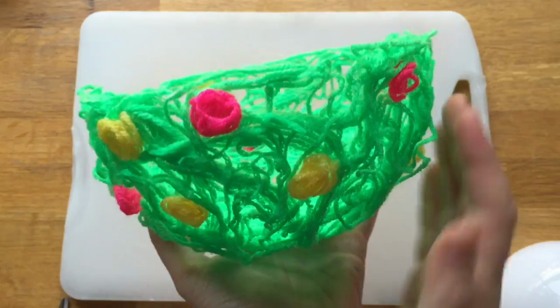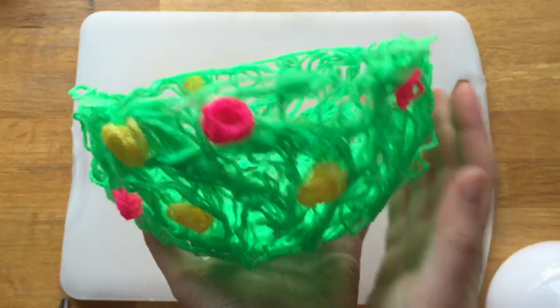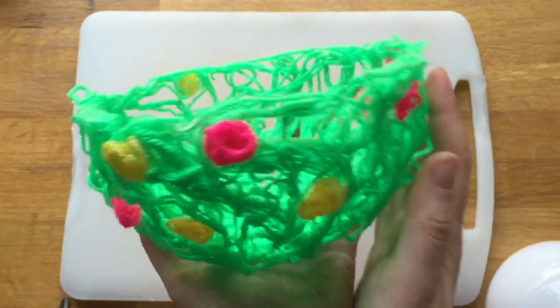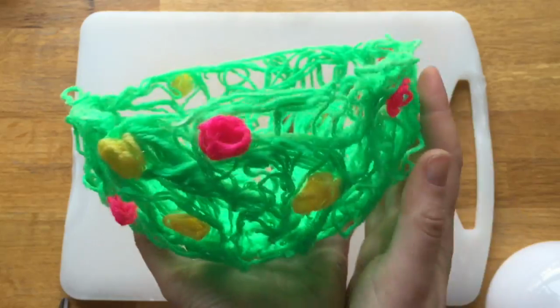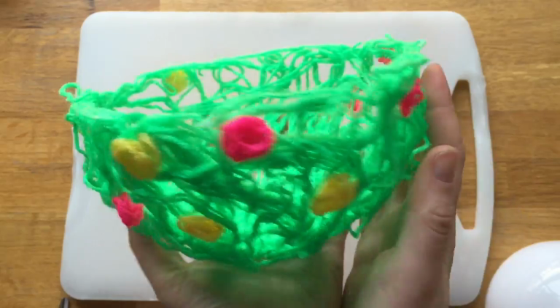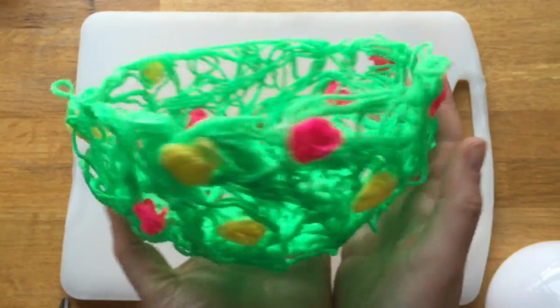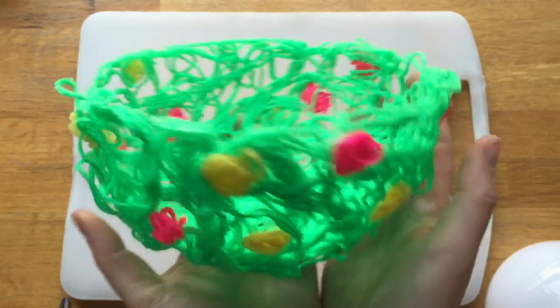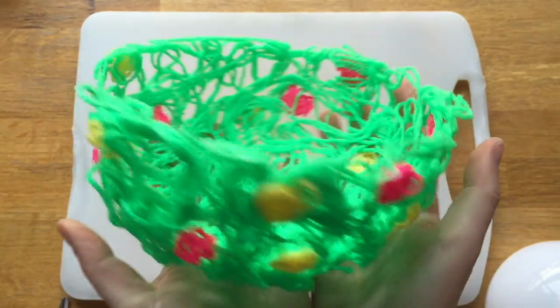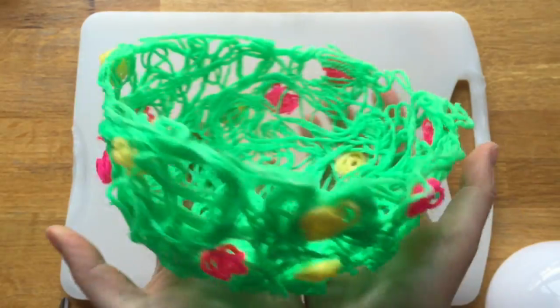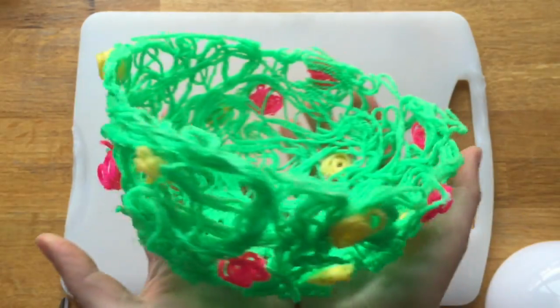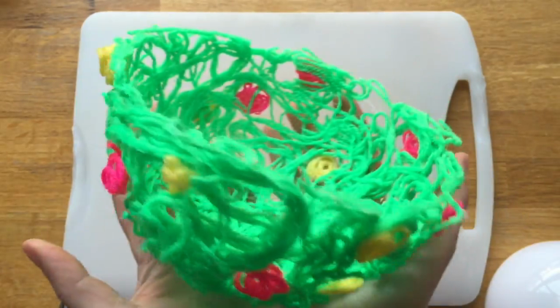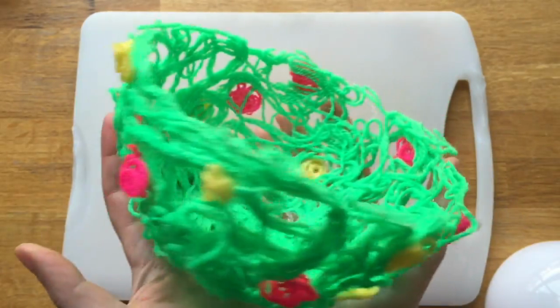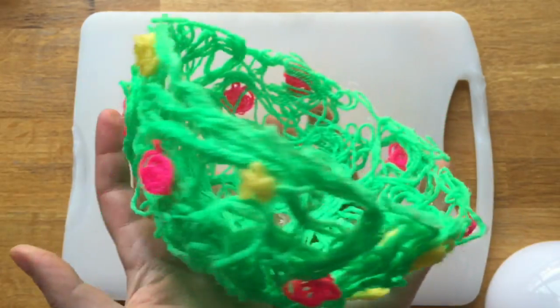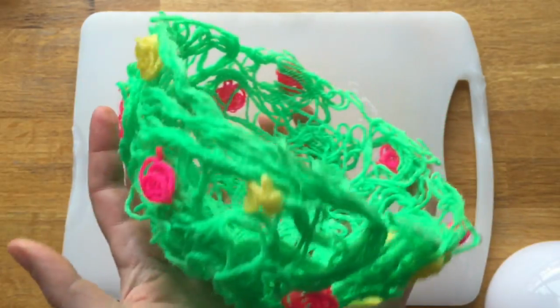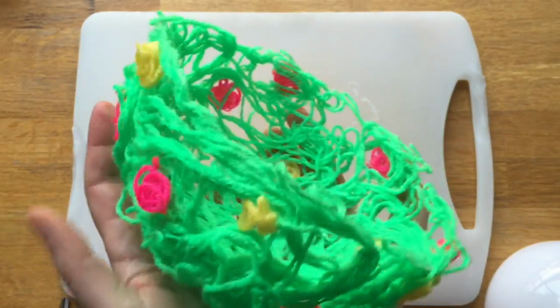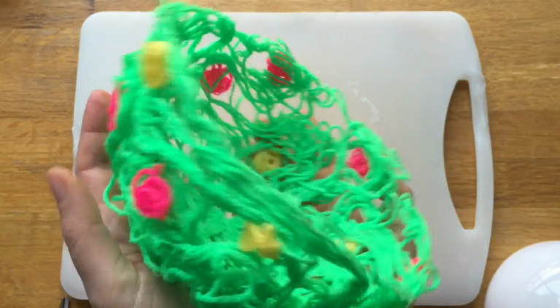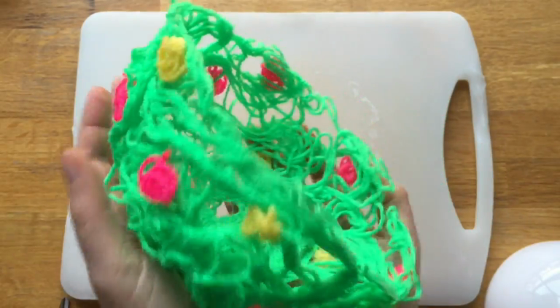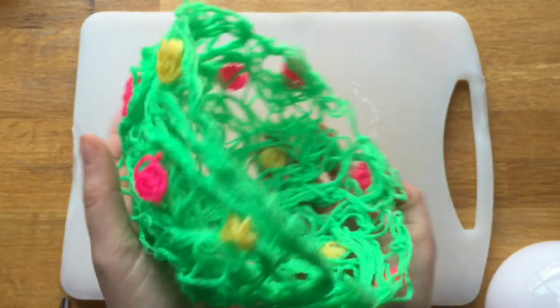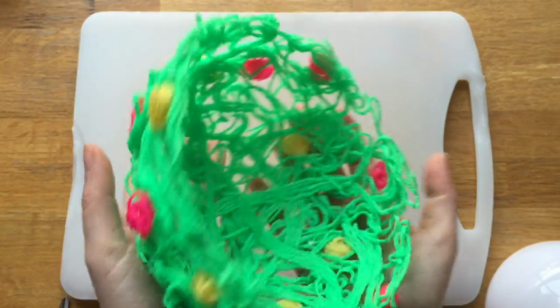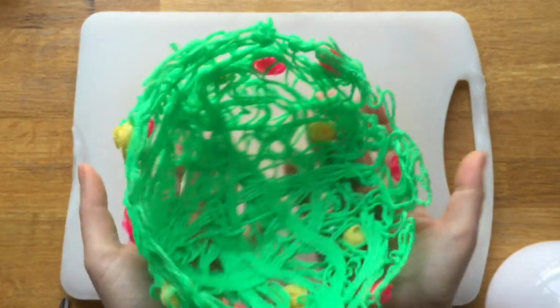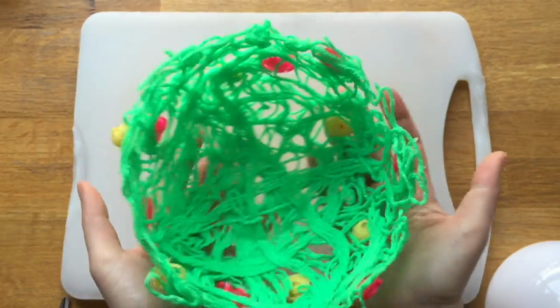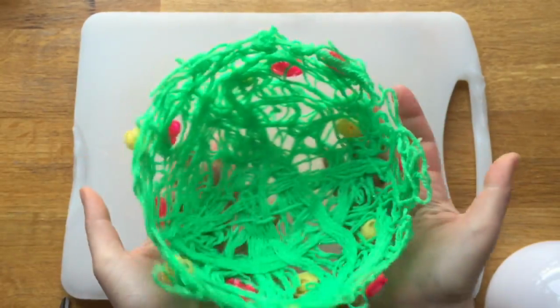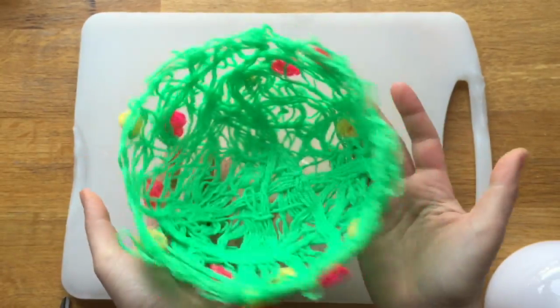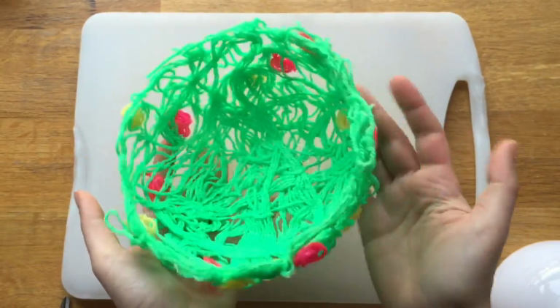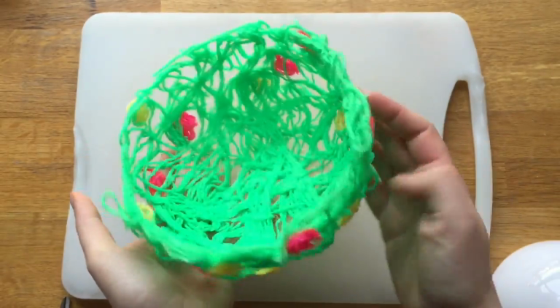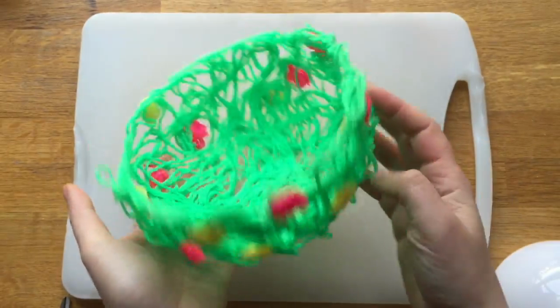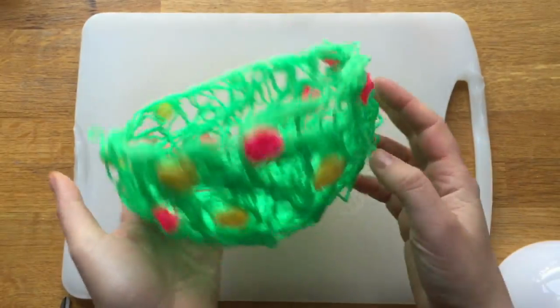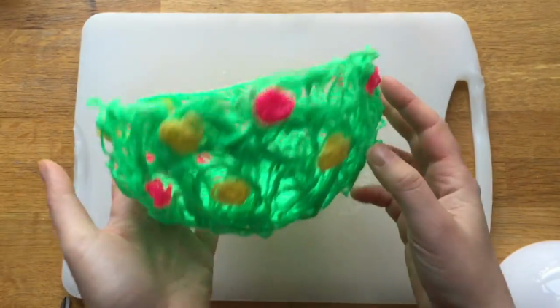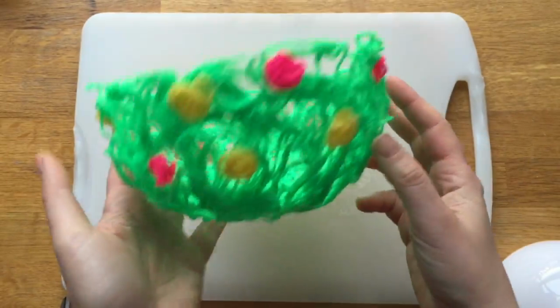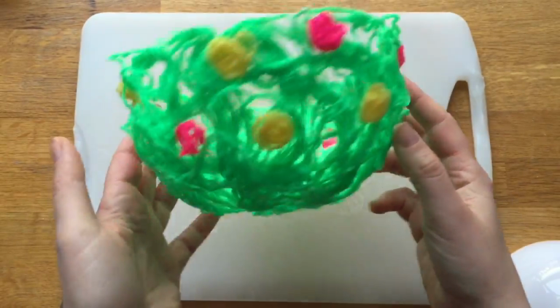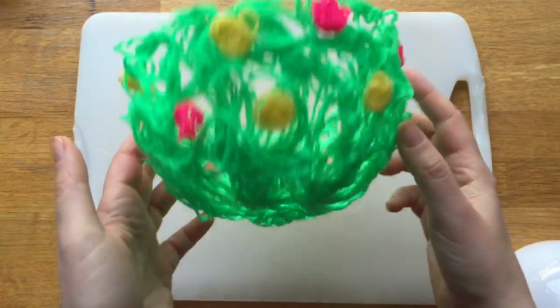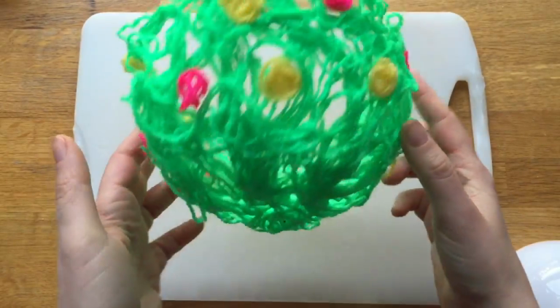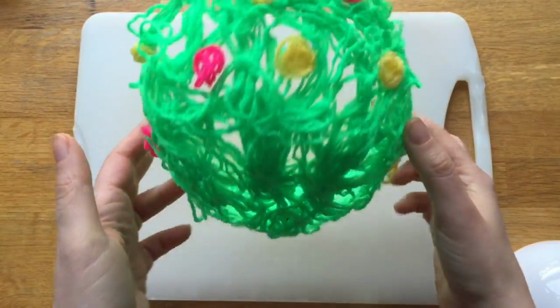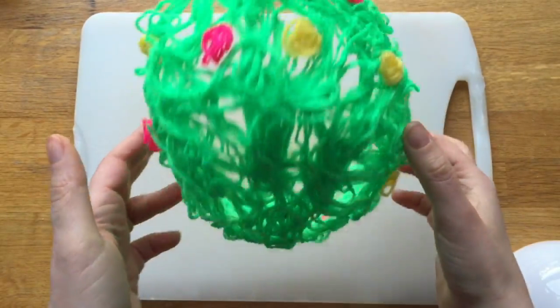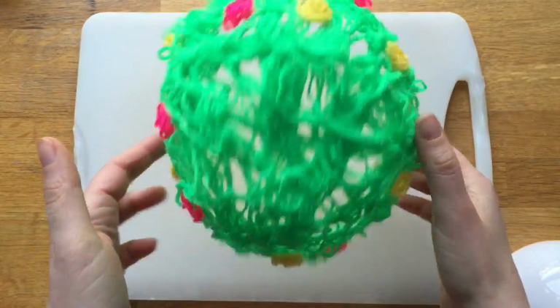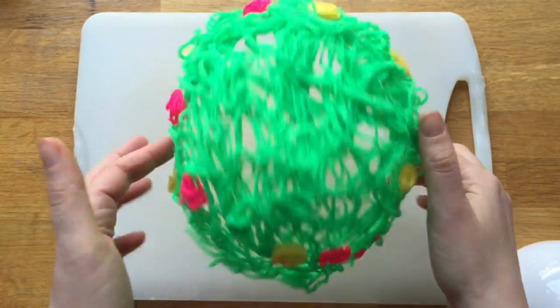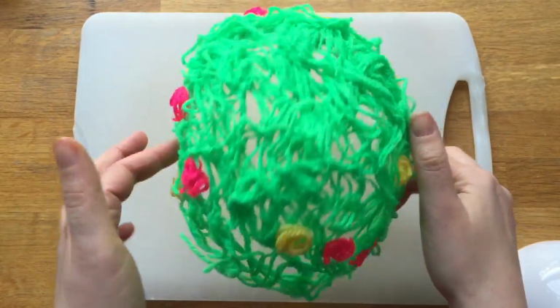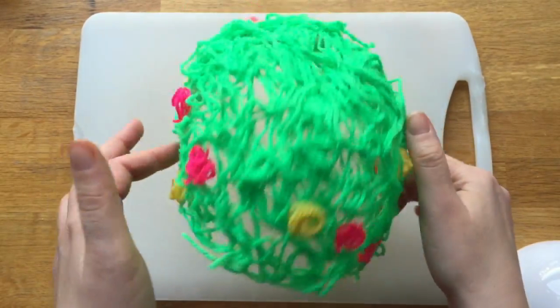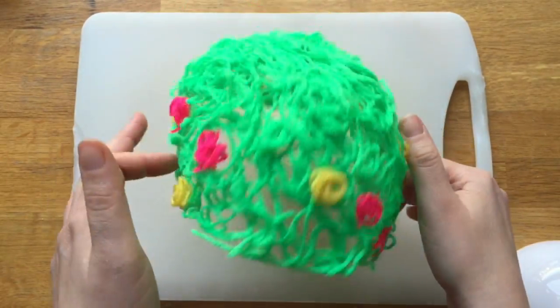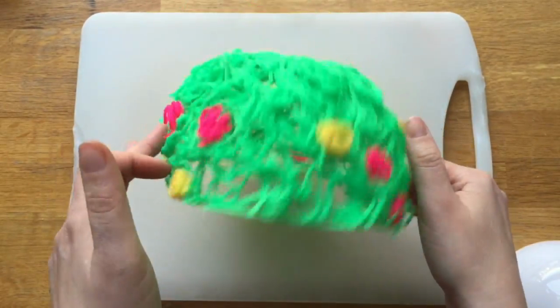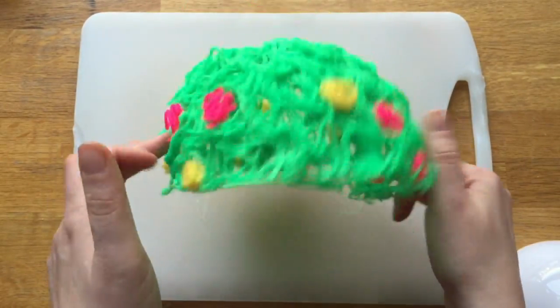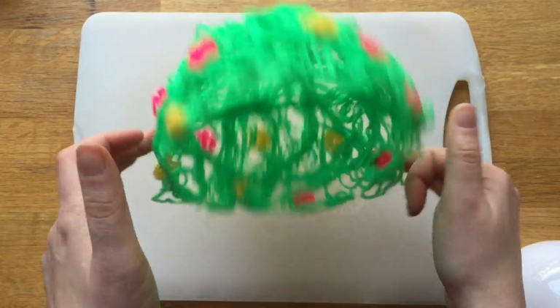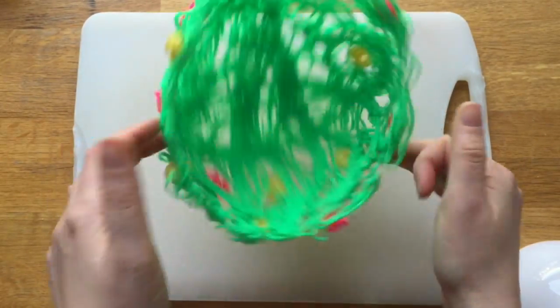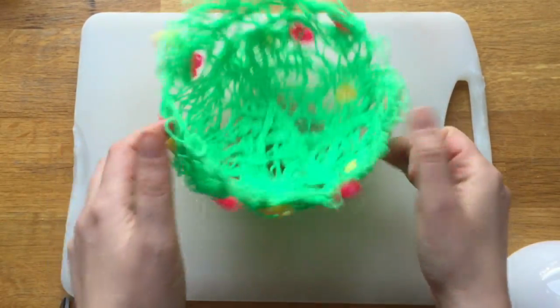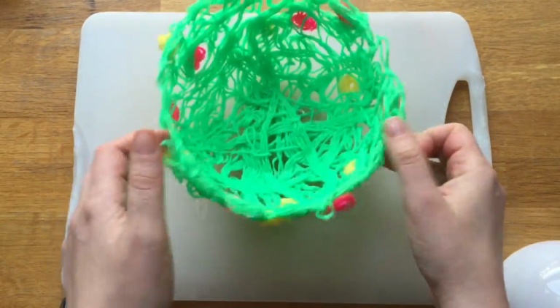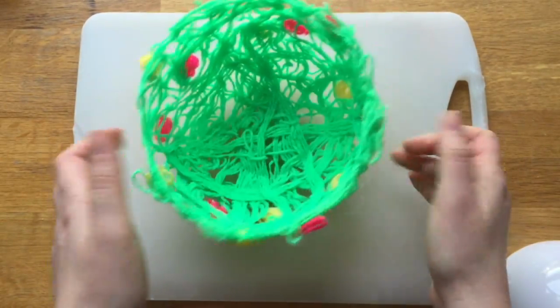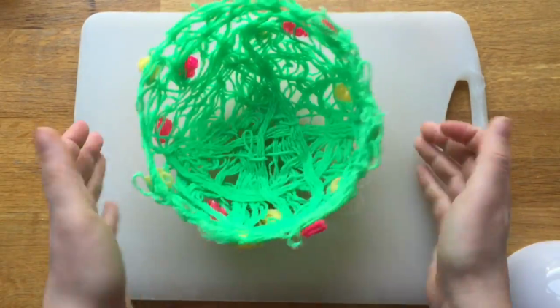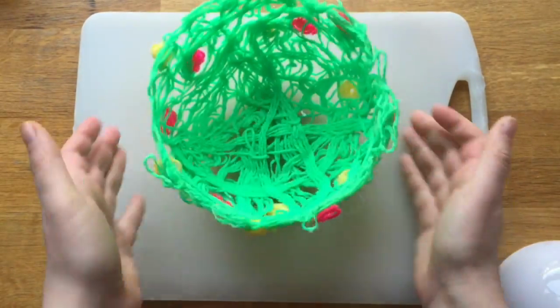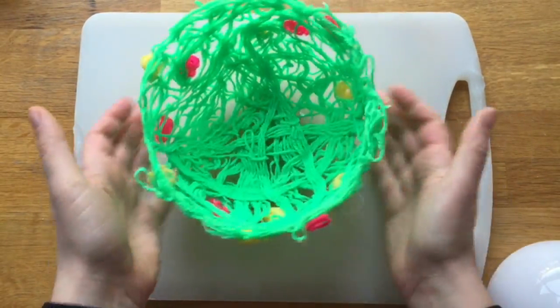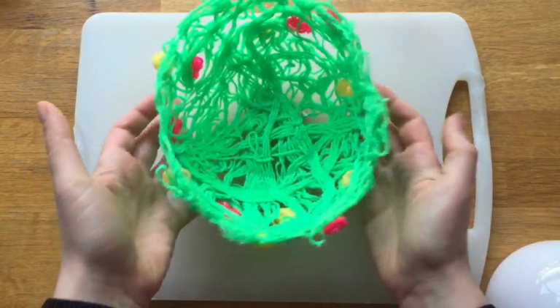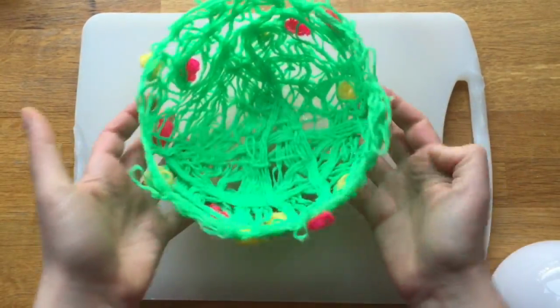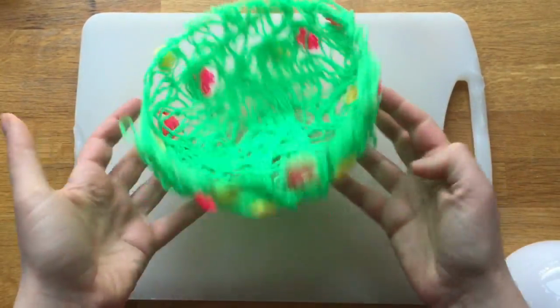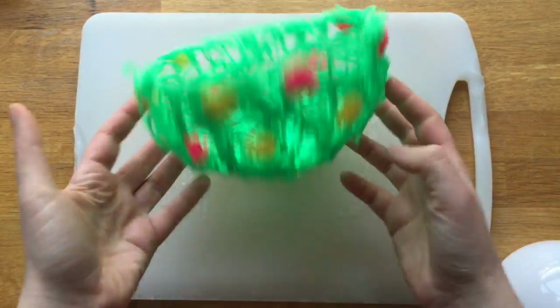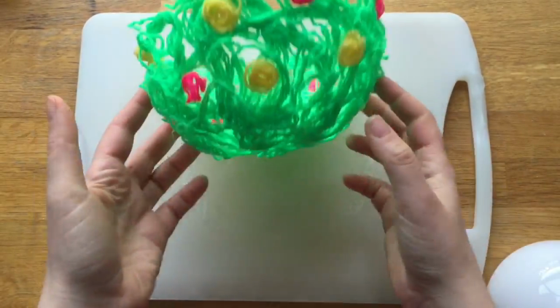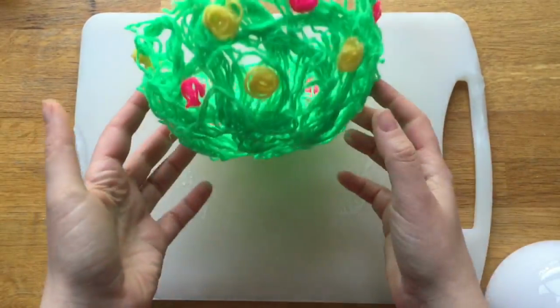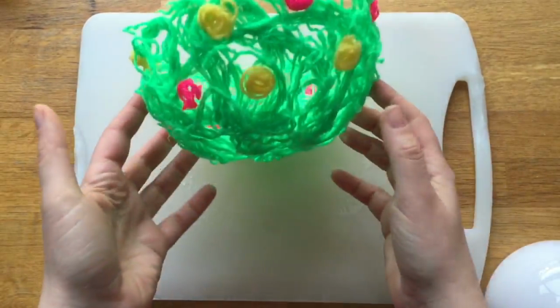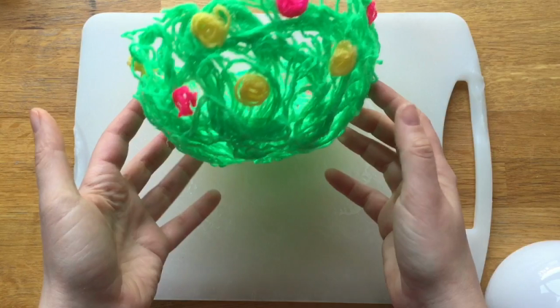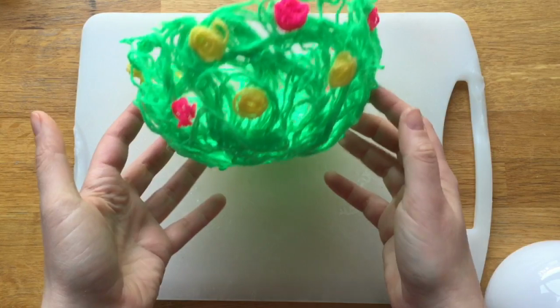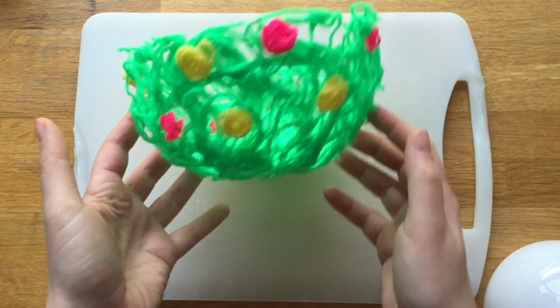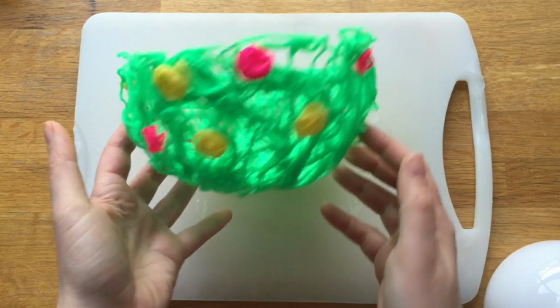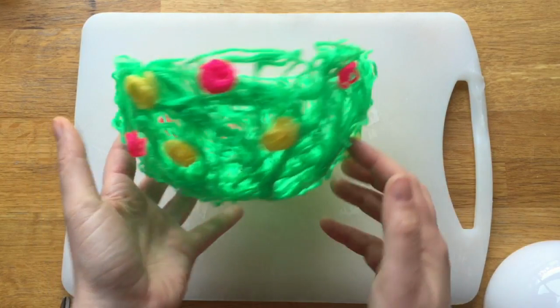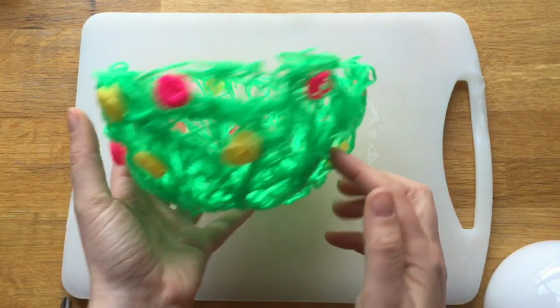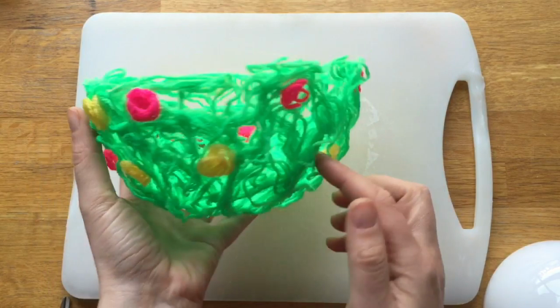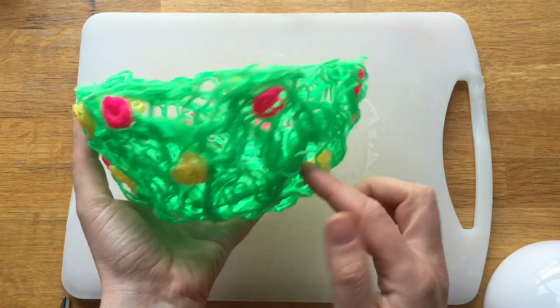Hello and welcome to Red Ted Art. Today I'm going to show you how to make this really lovely spring yarn bowl.